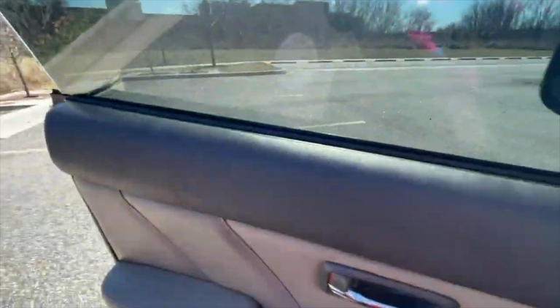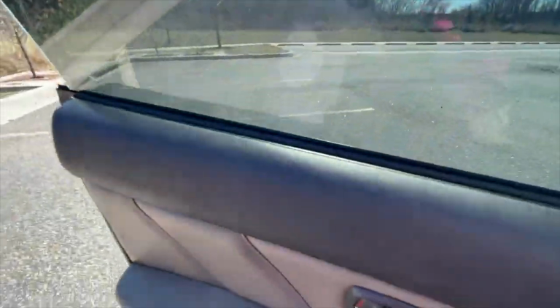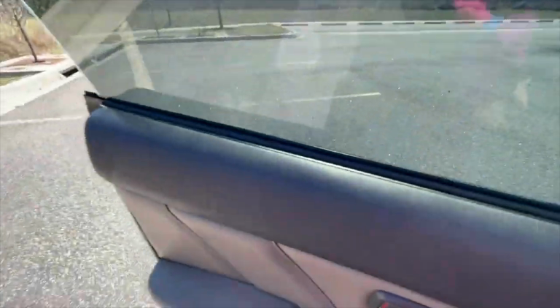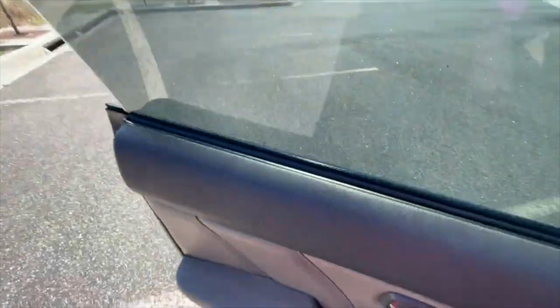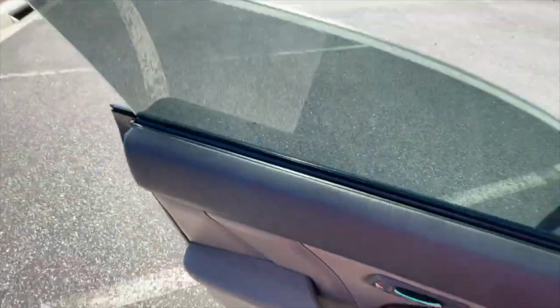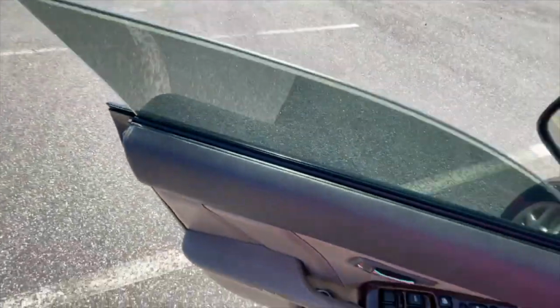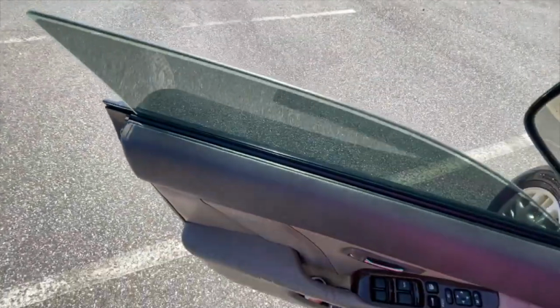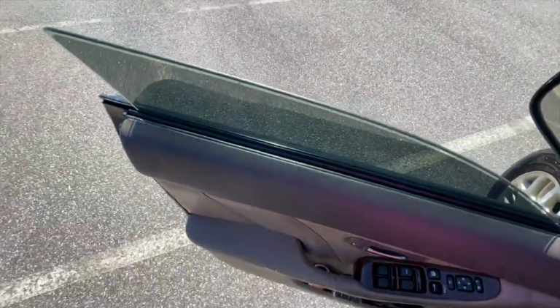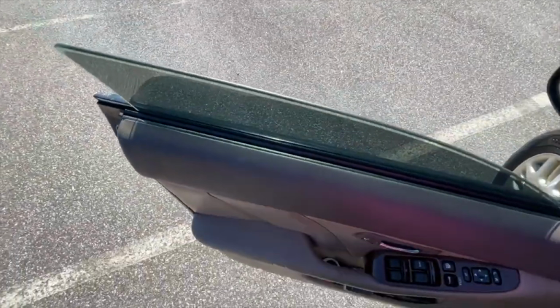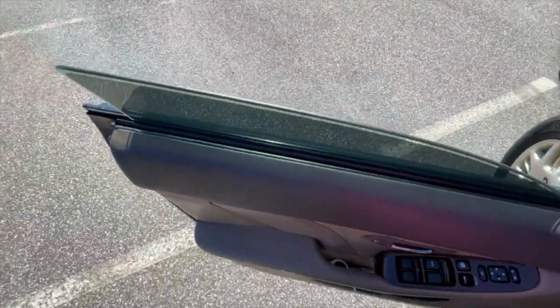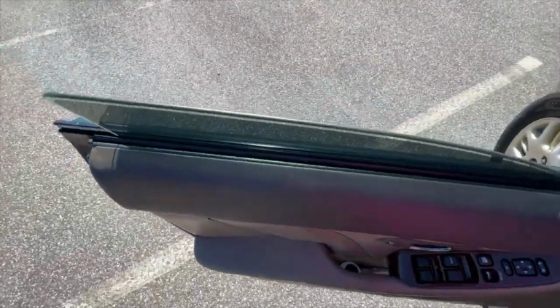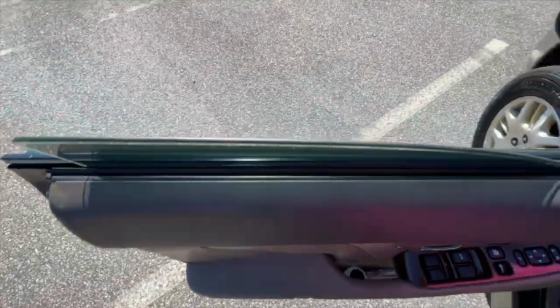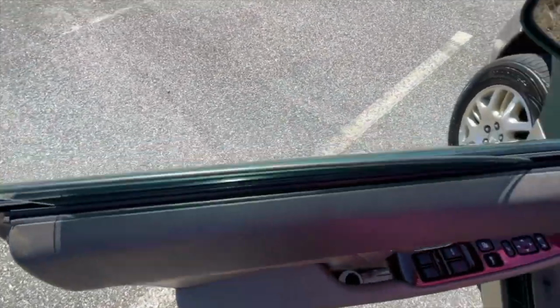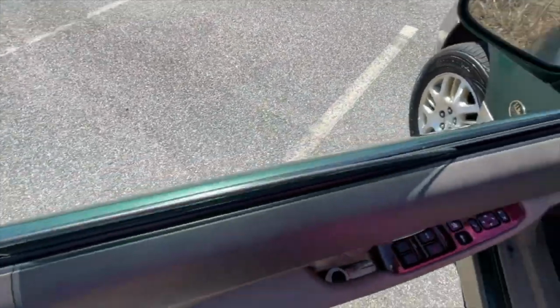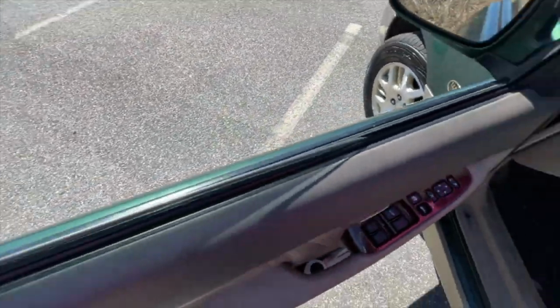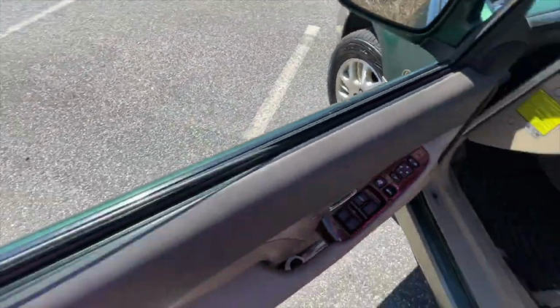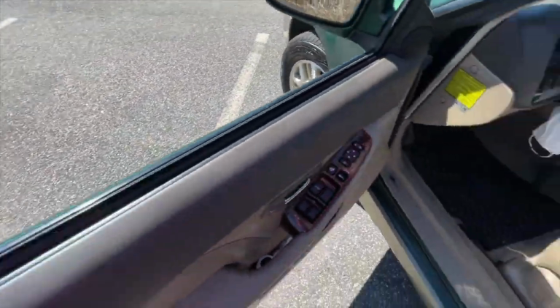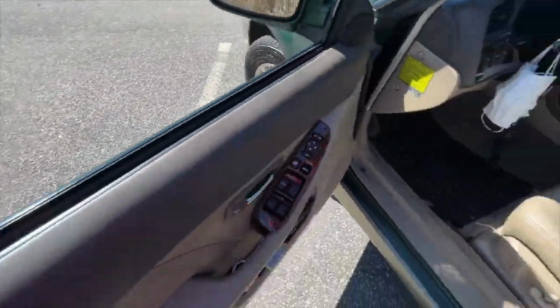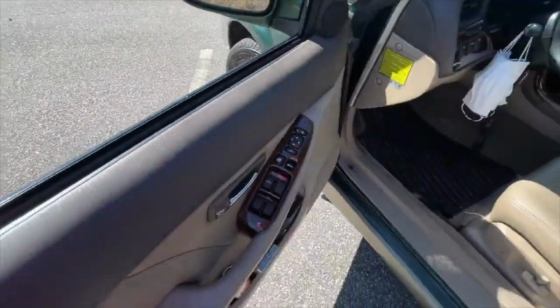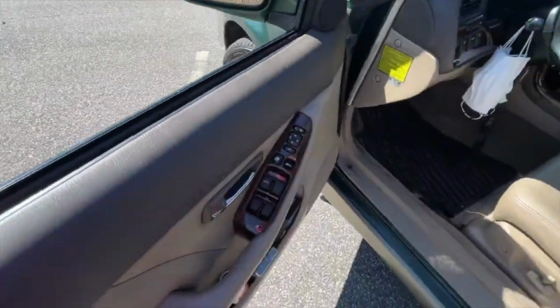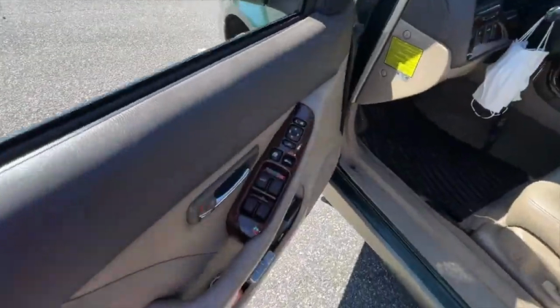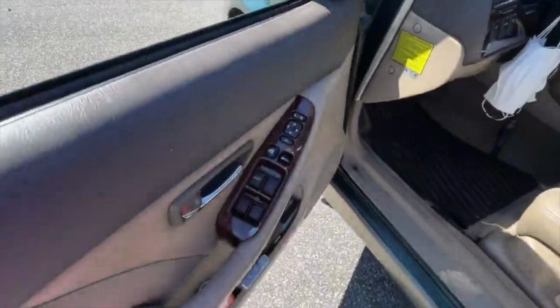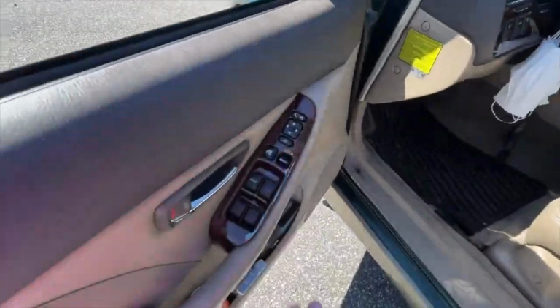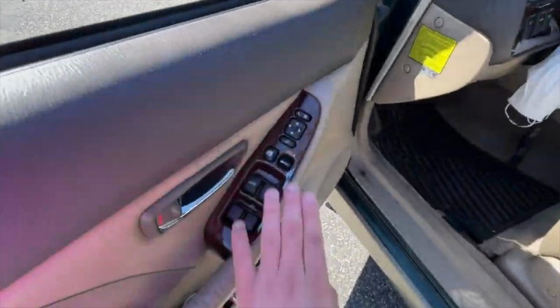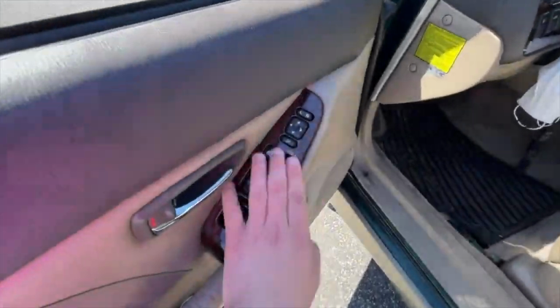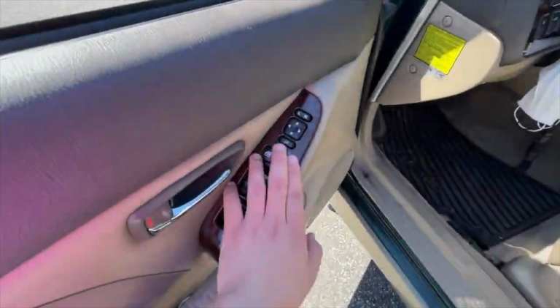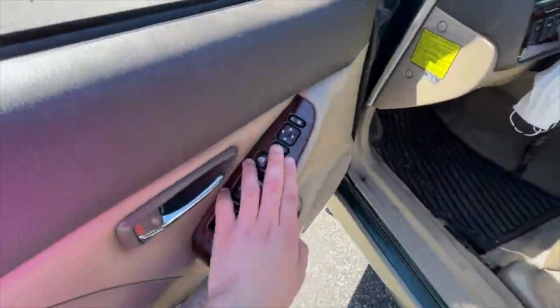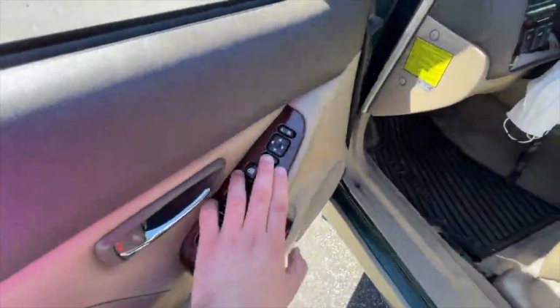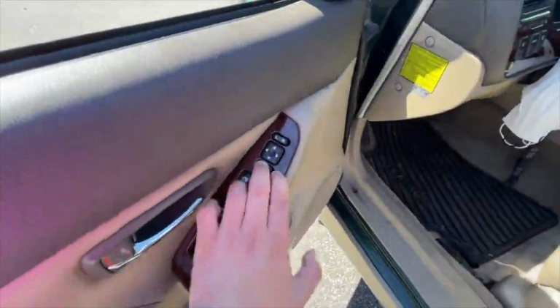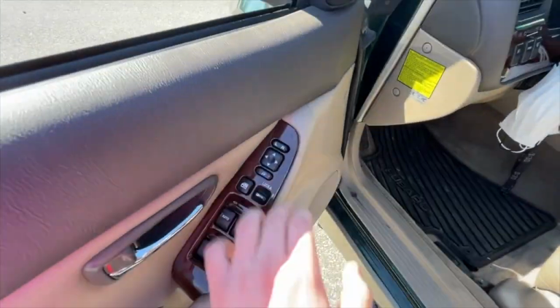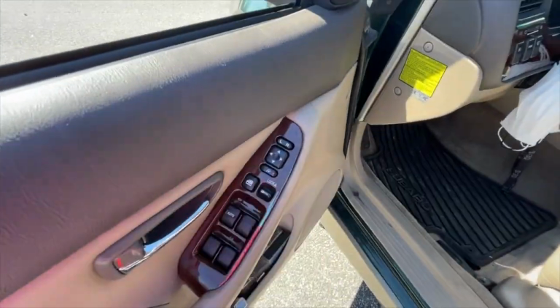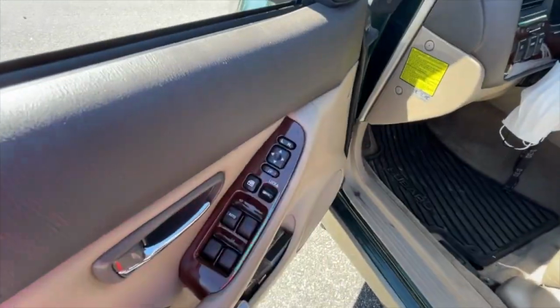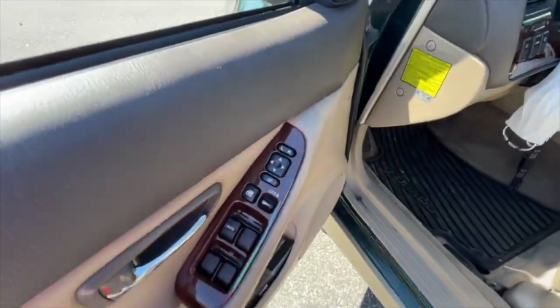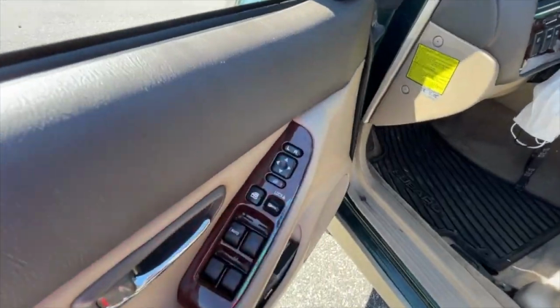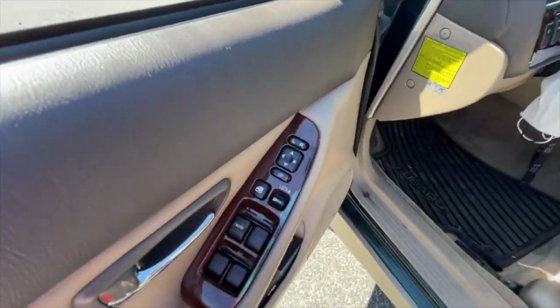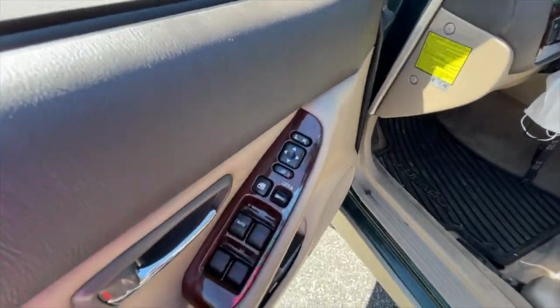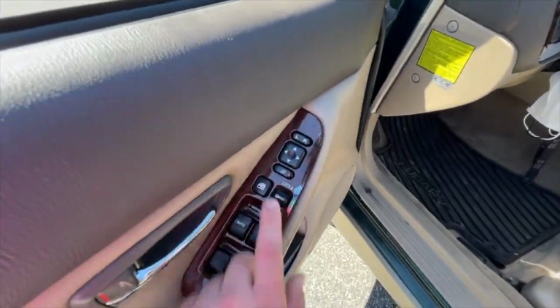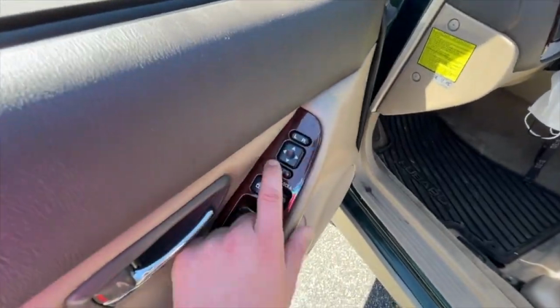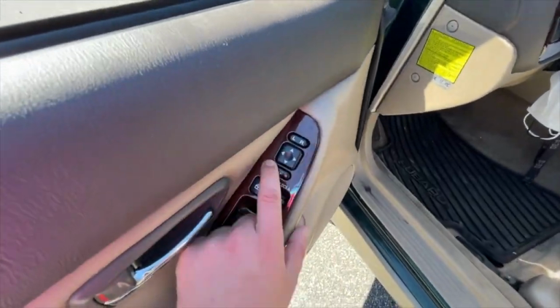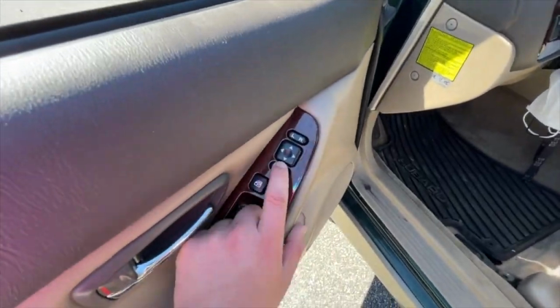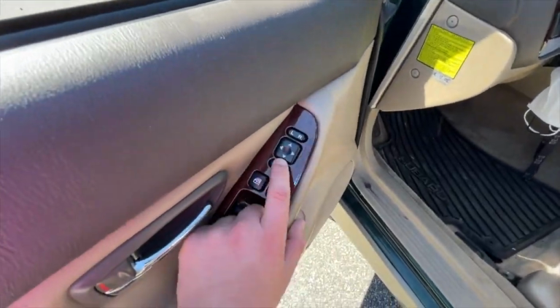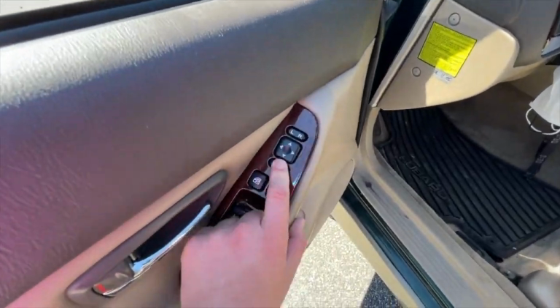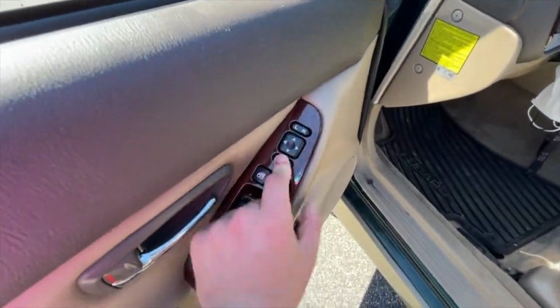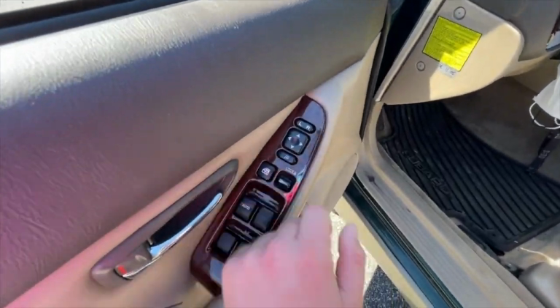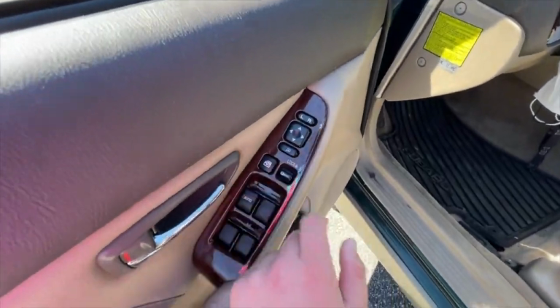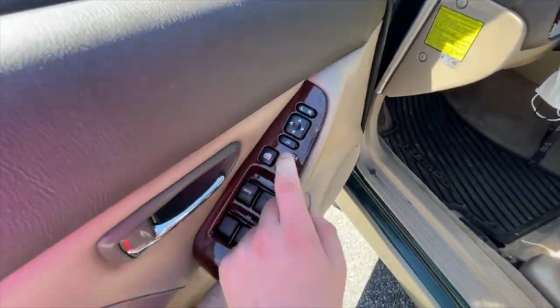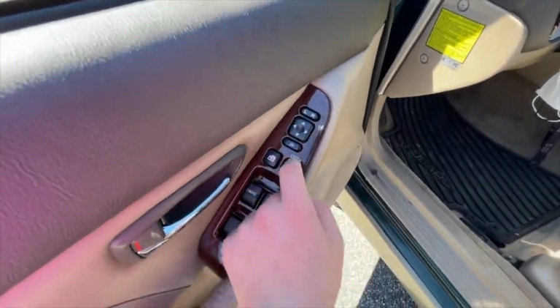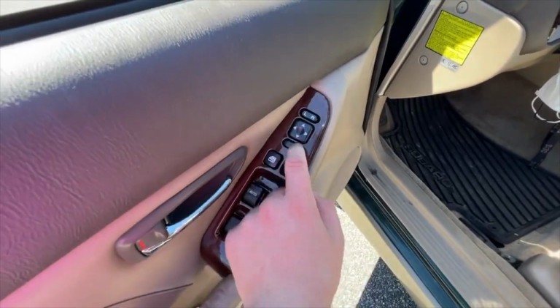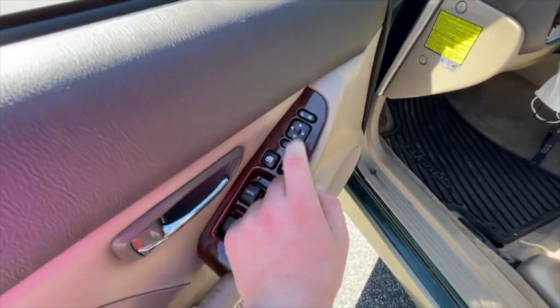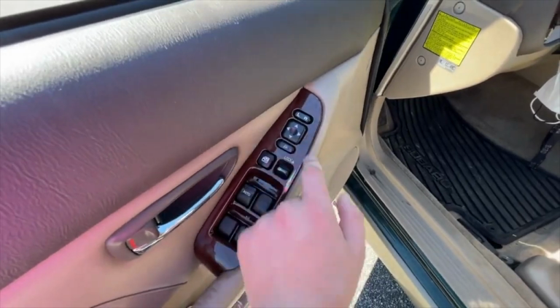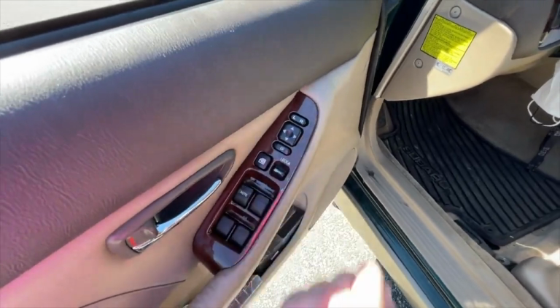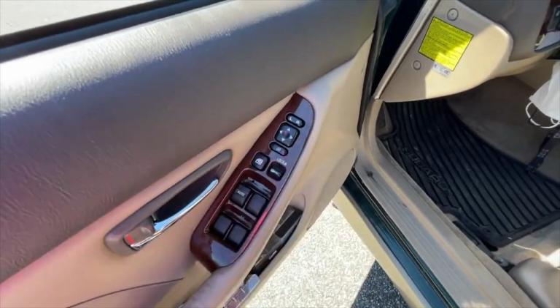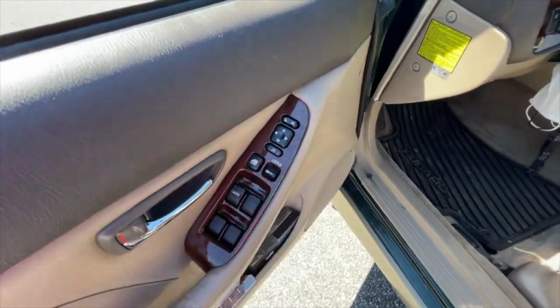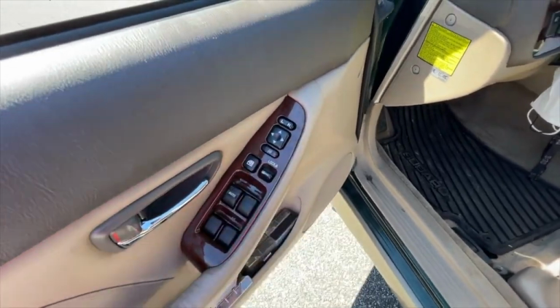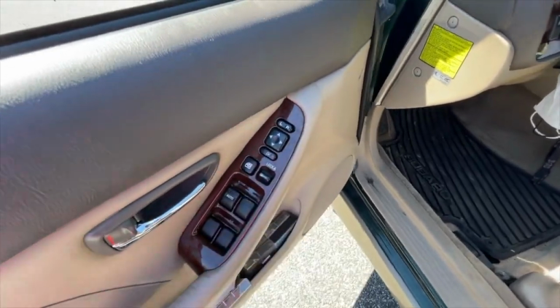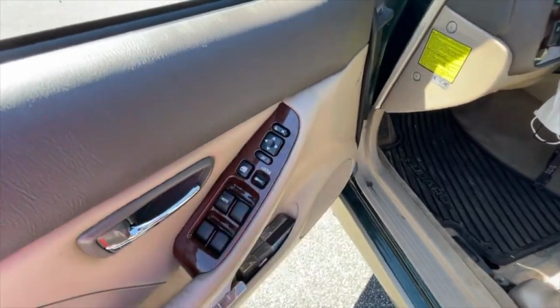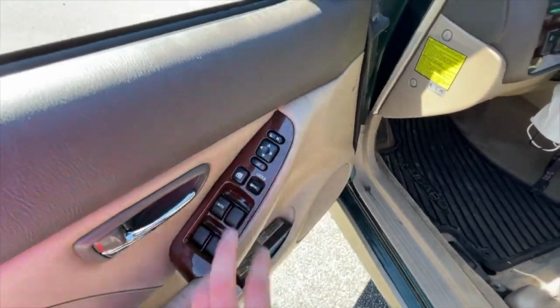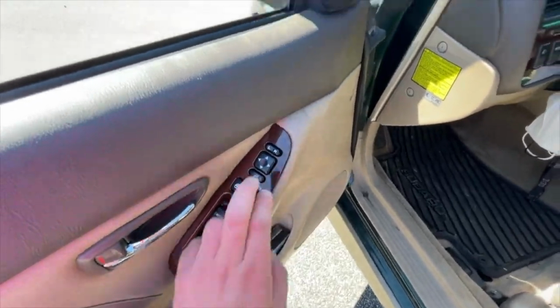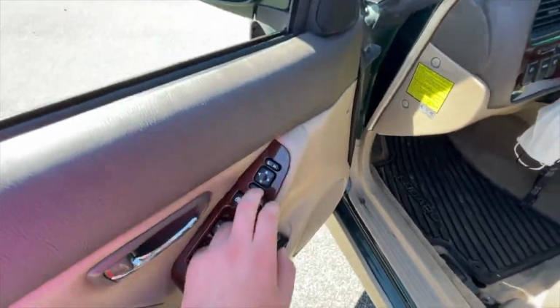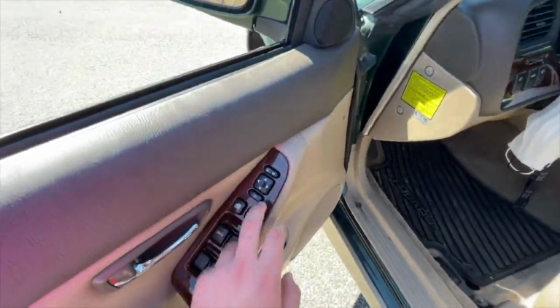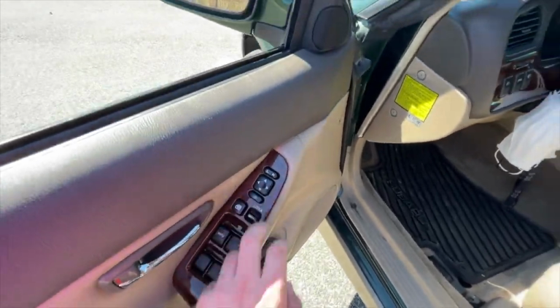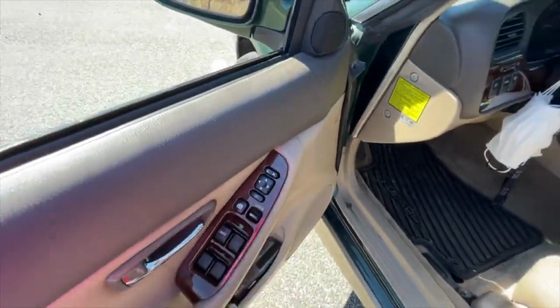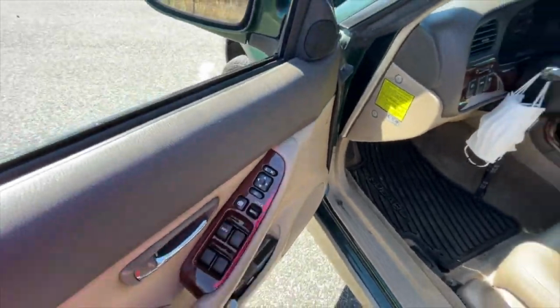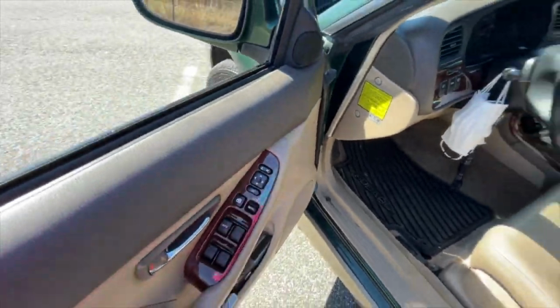With the window down, this does have heated mirrors — back in 2002 that was kind of a baller thing to have. None of my Hondas had that.